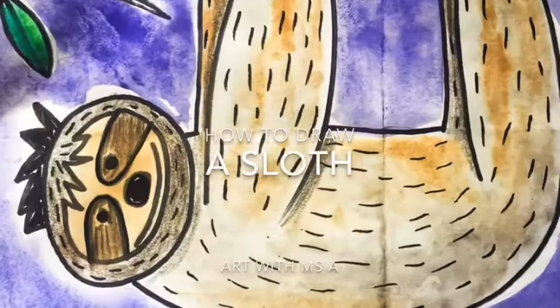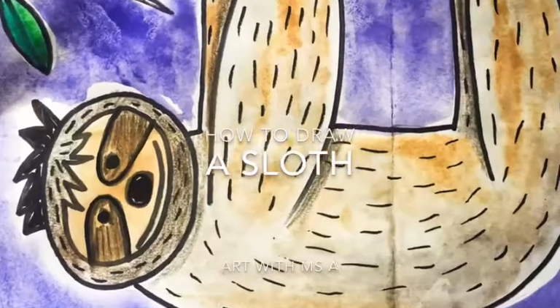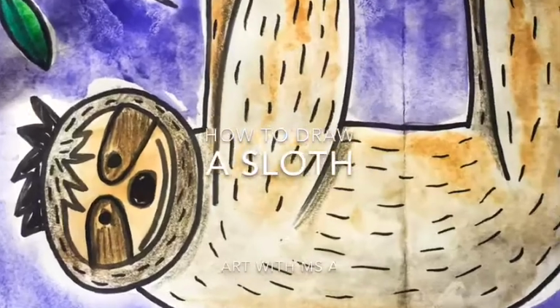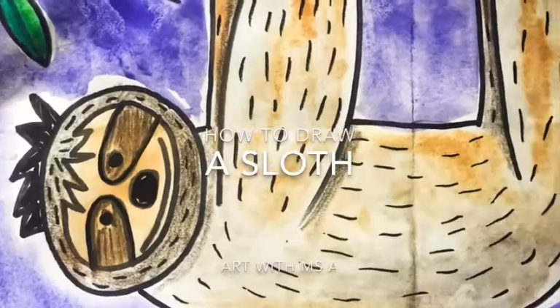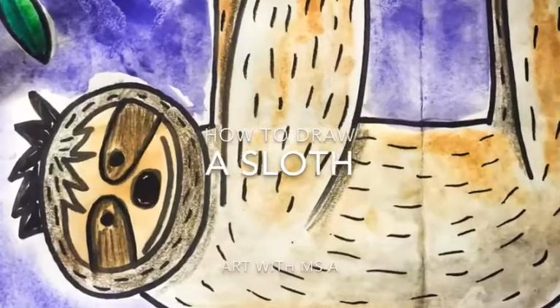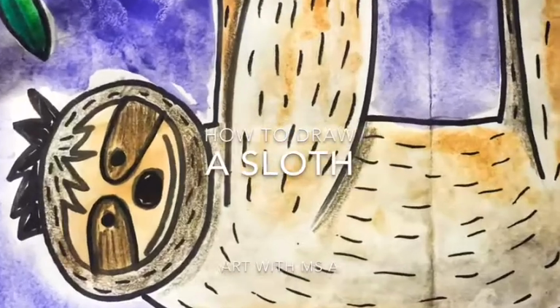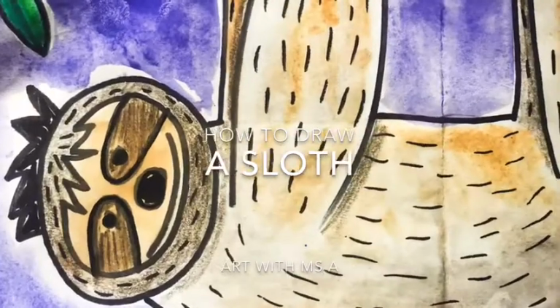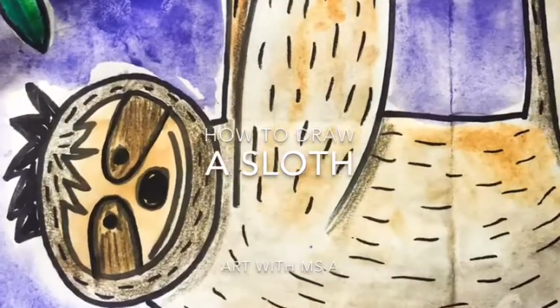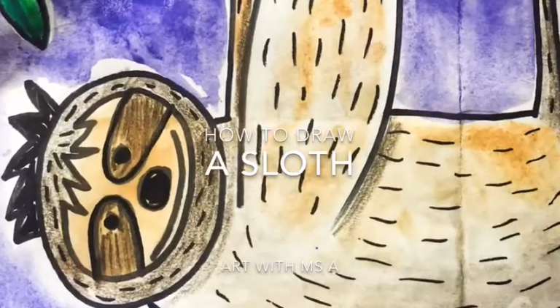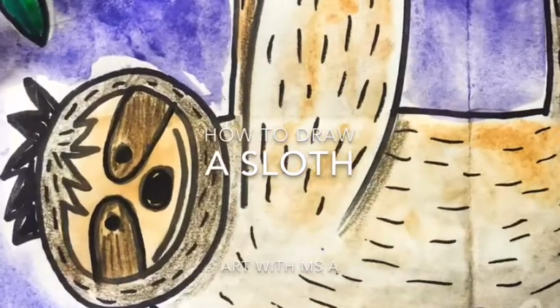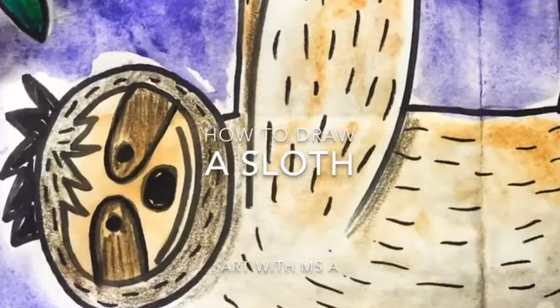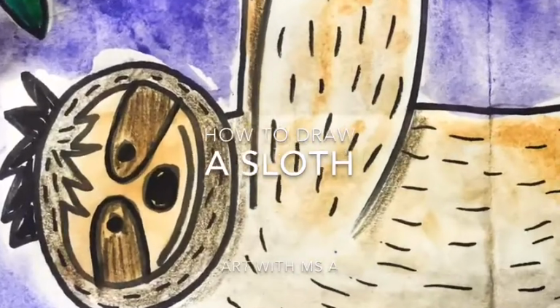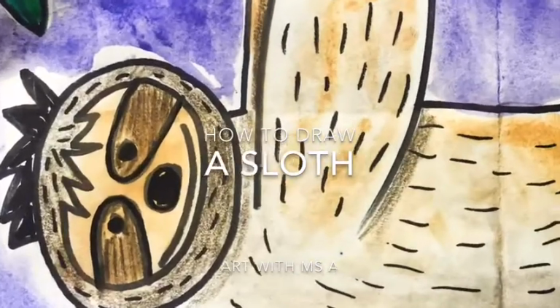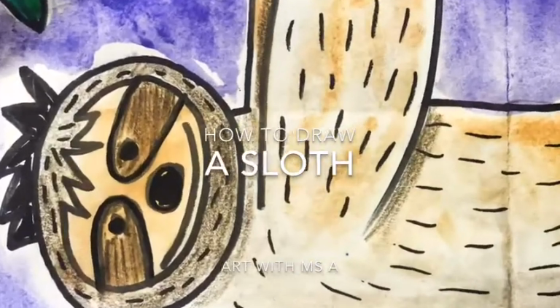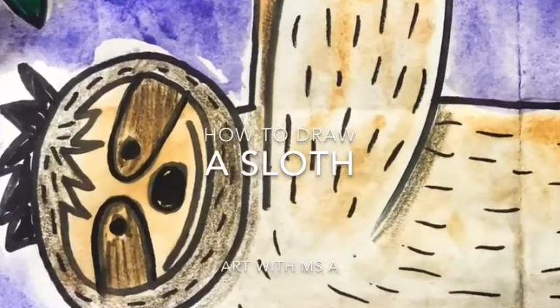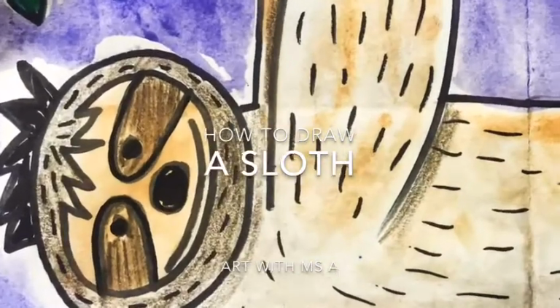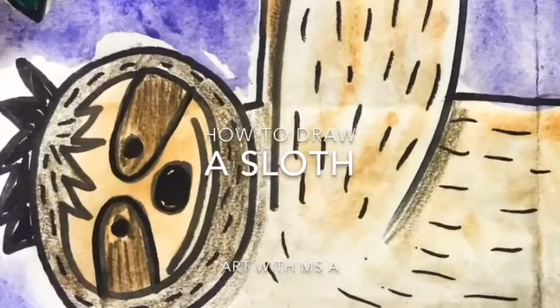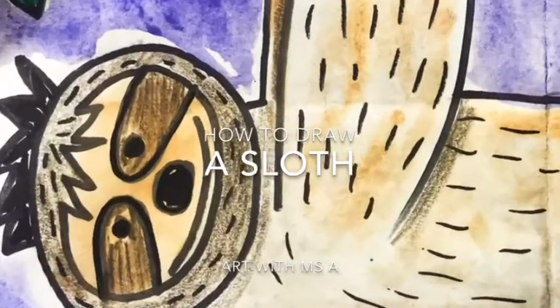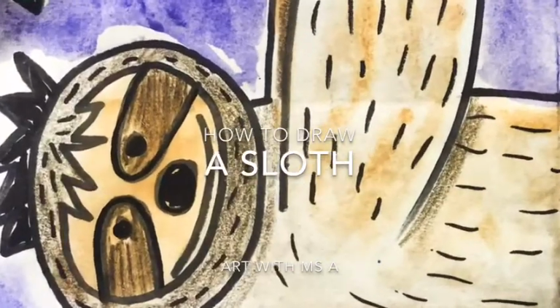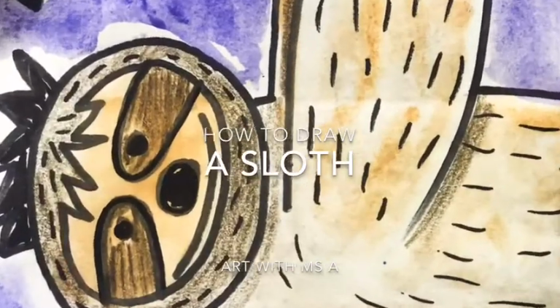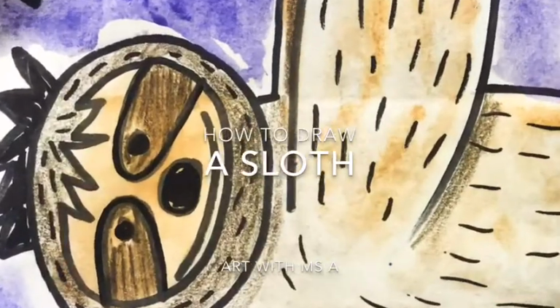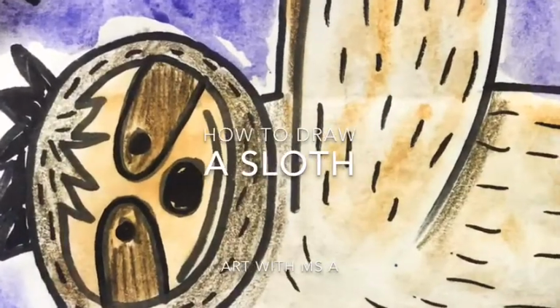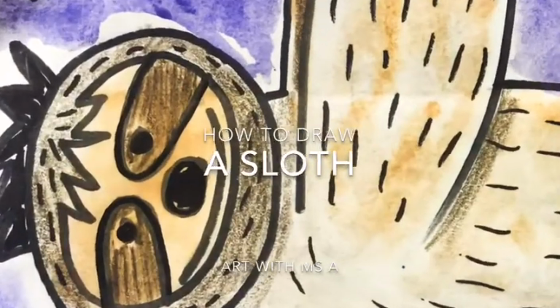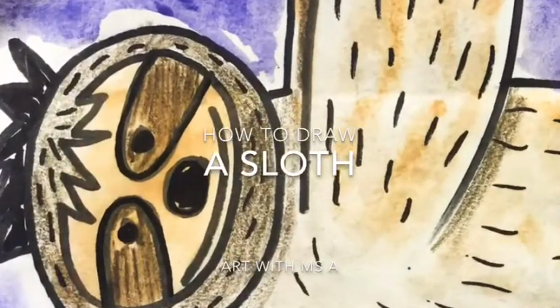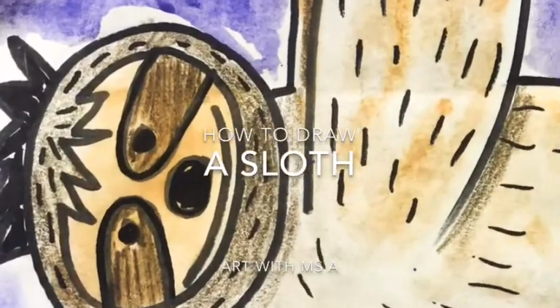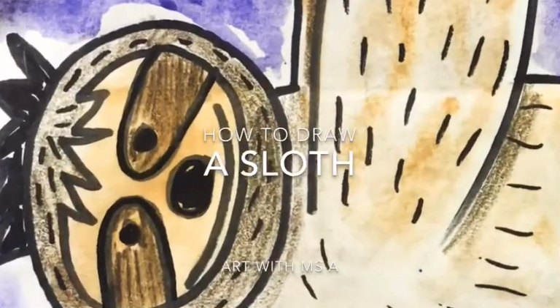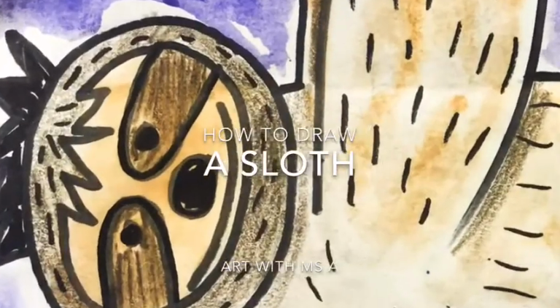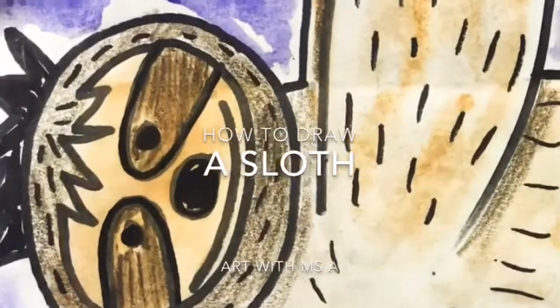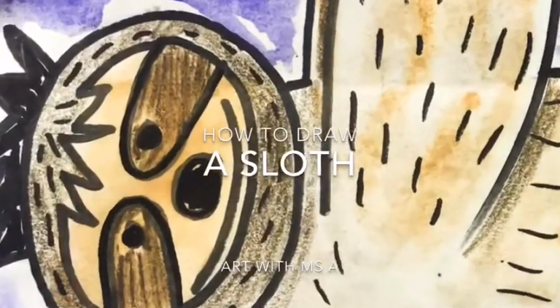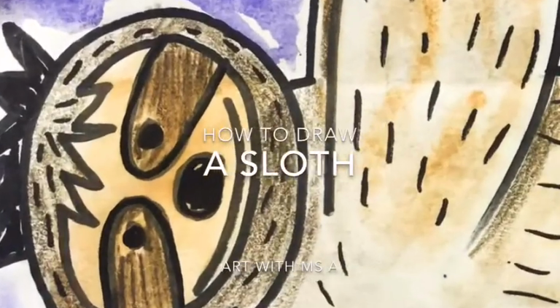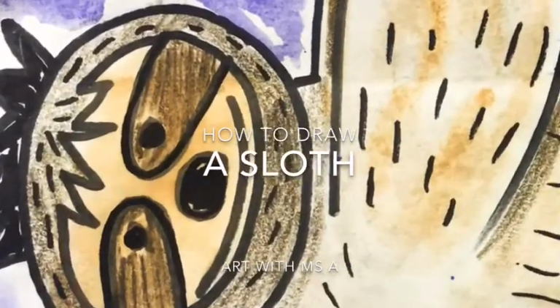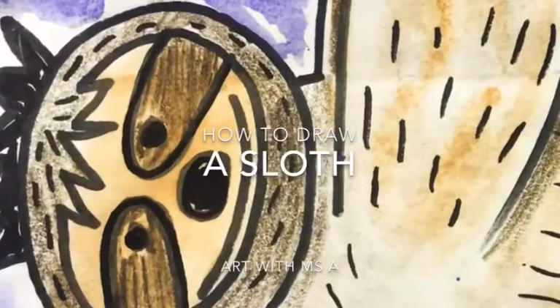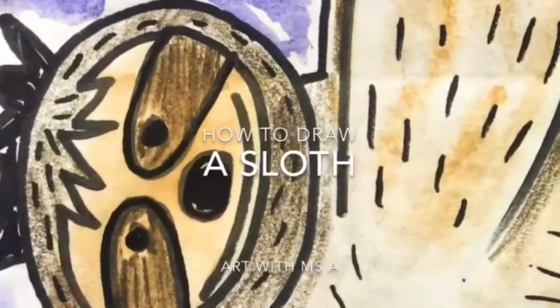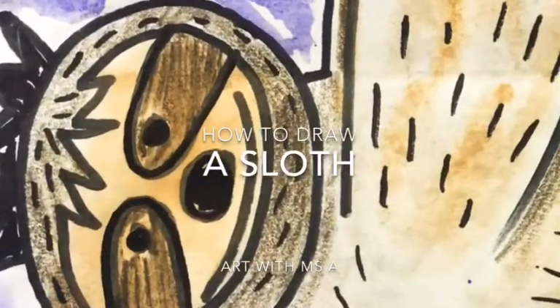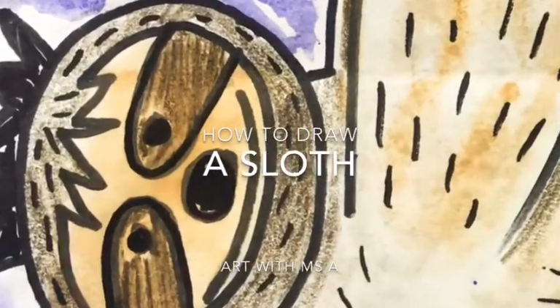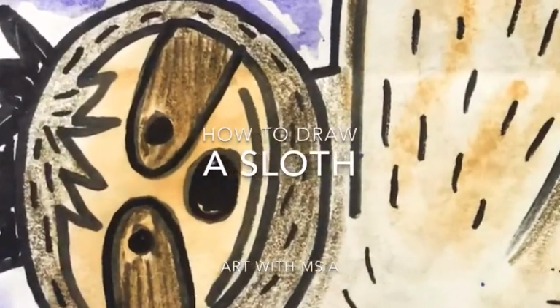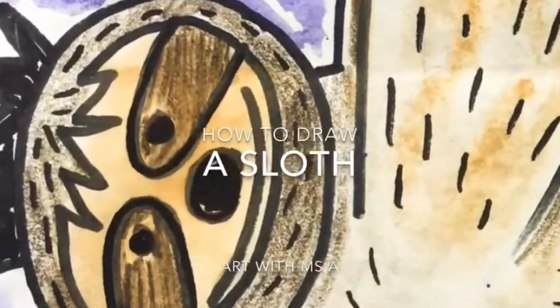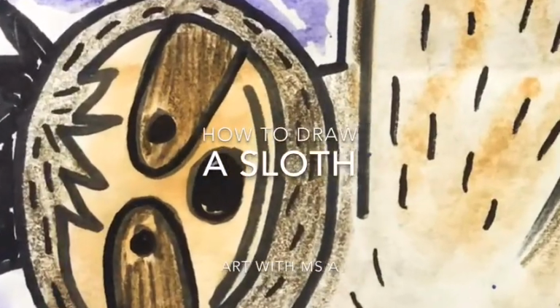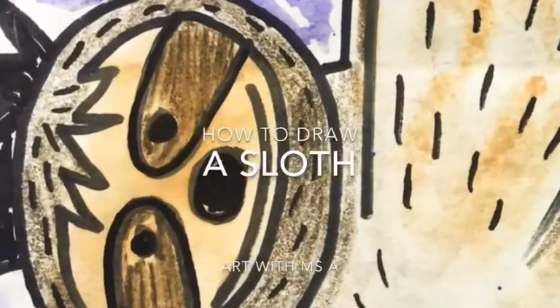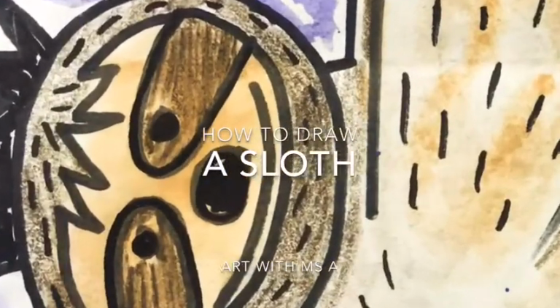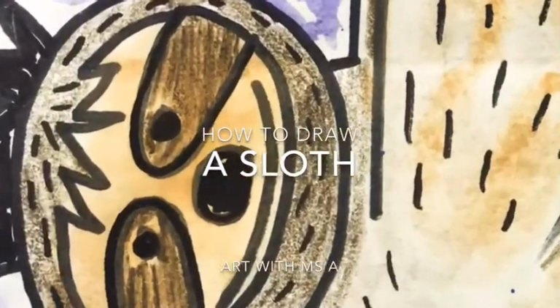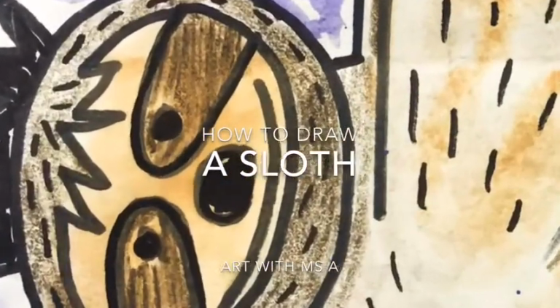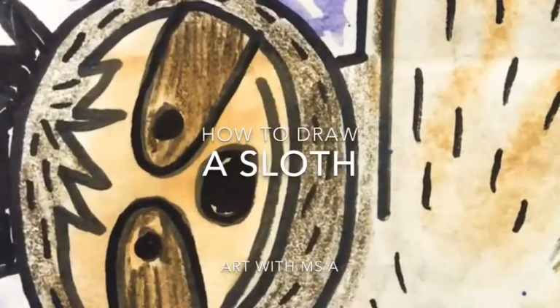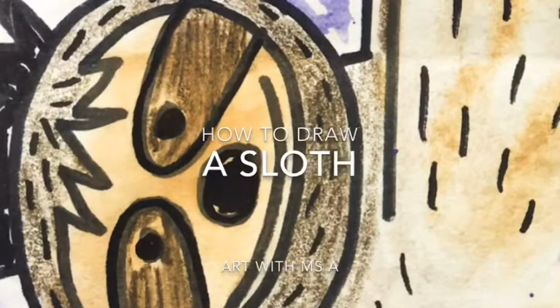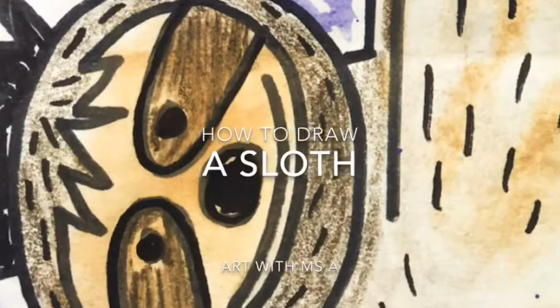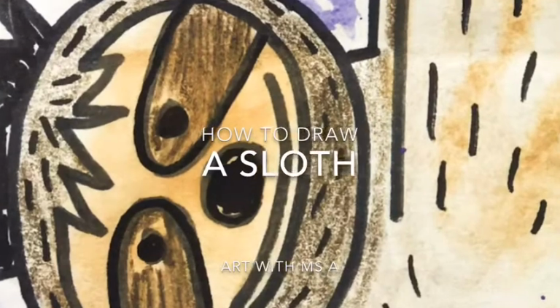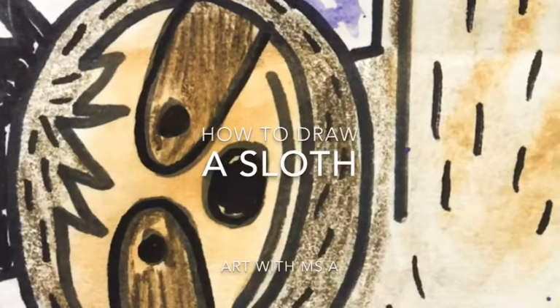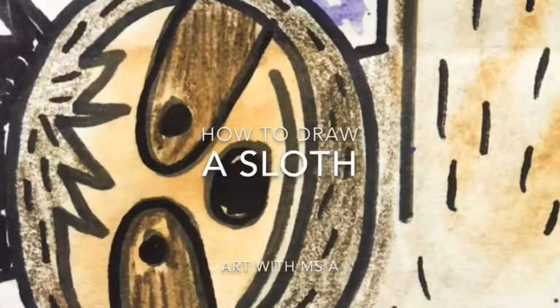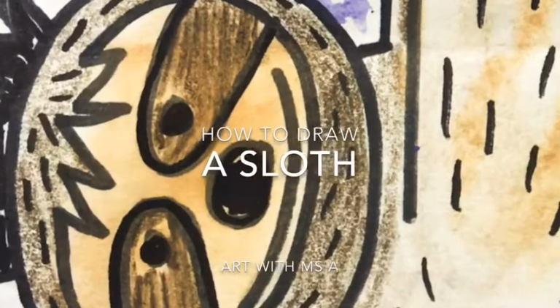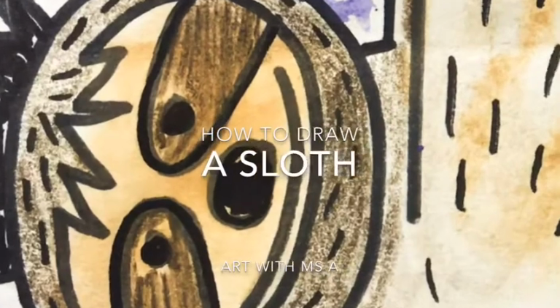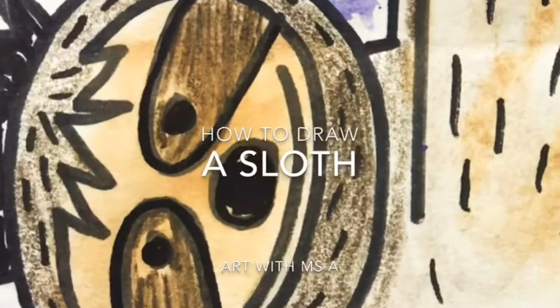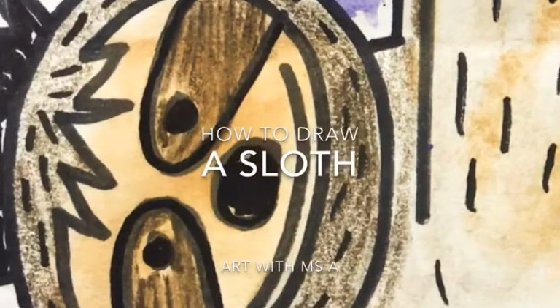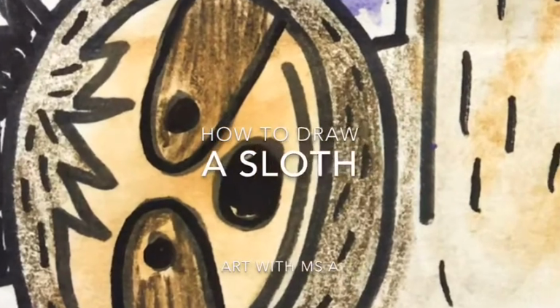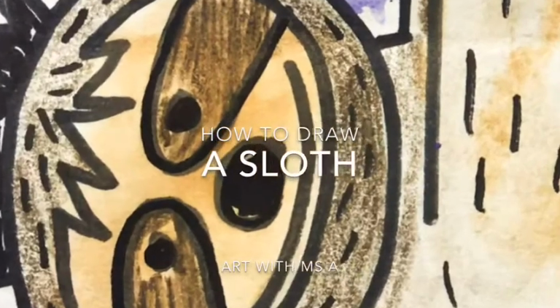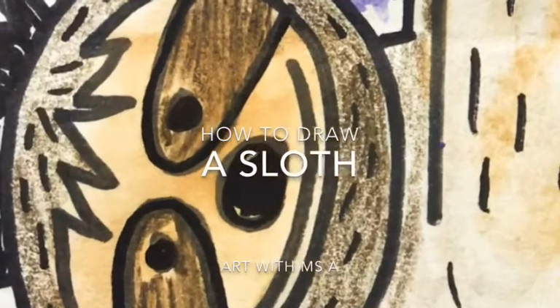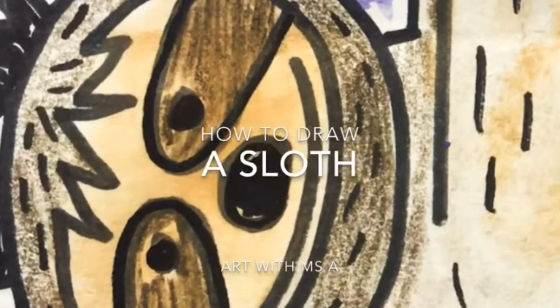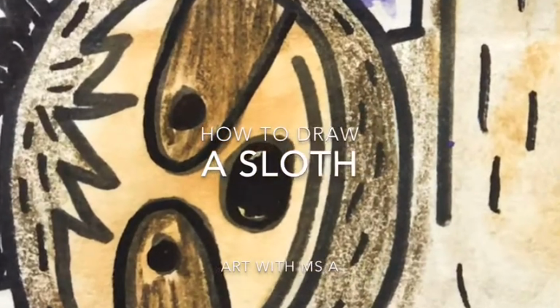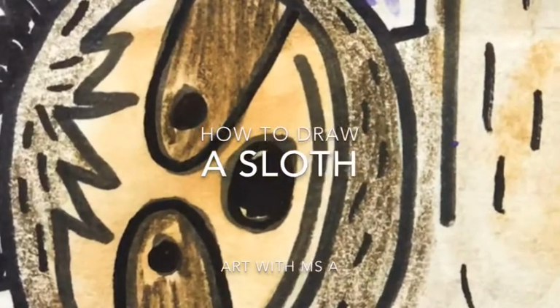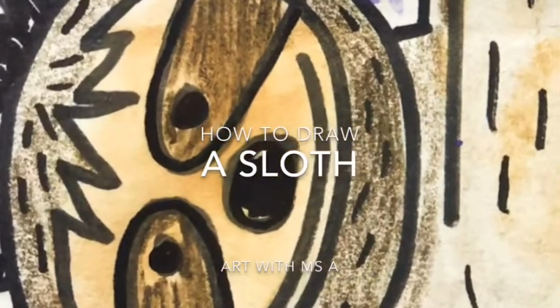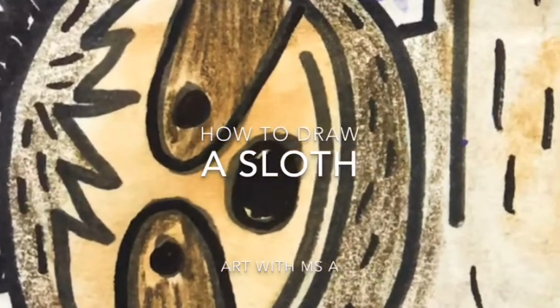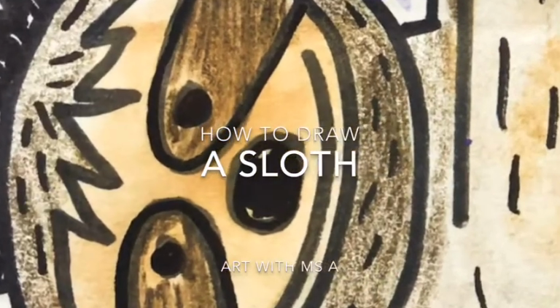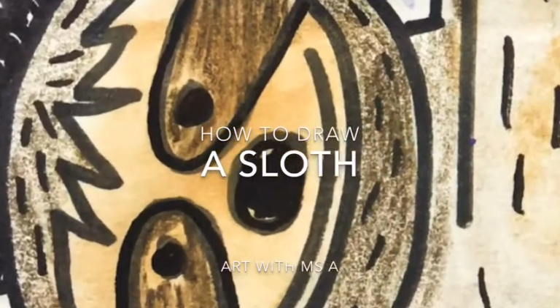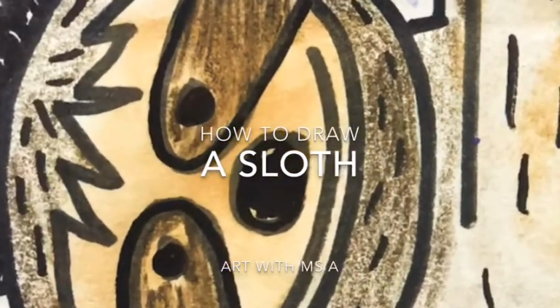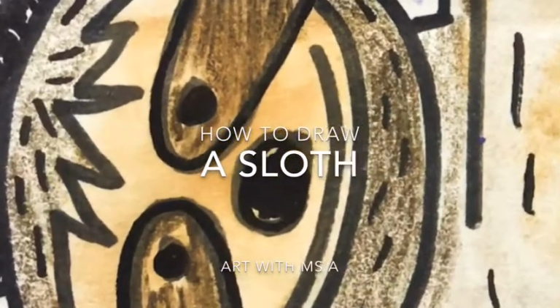Today we are going to learn how to draw a sloth. Art with Miss A.